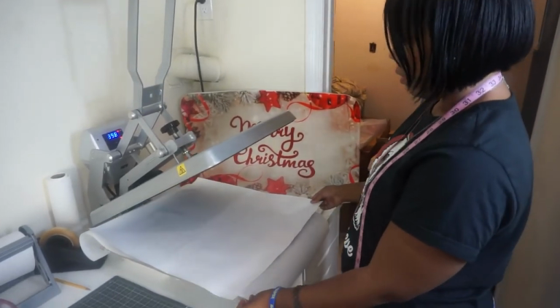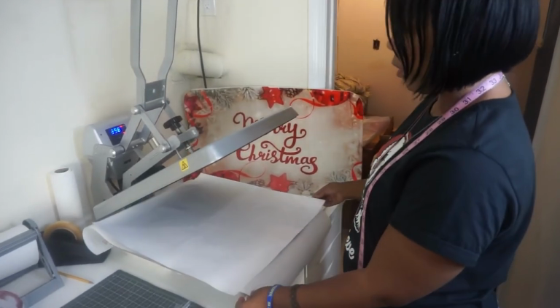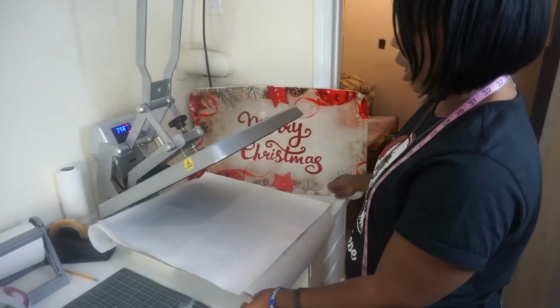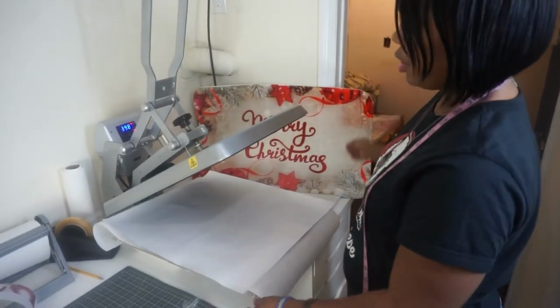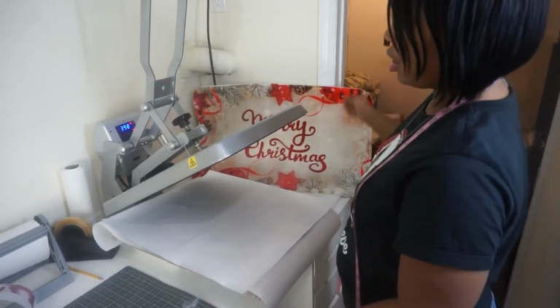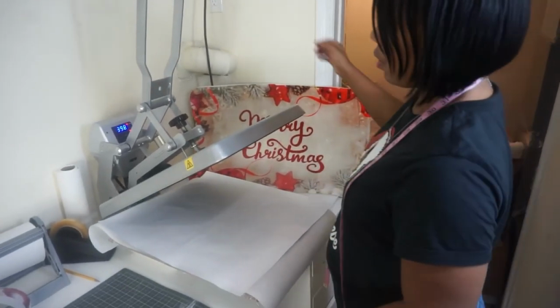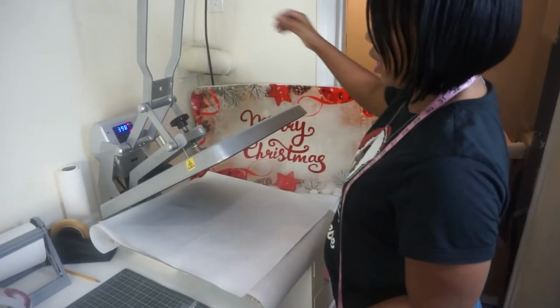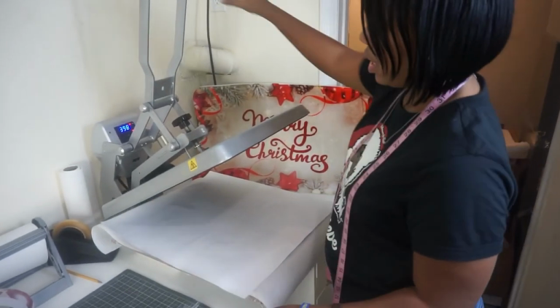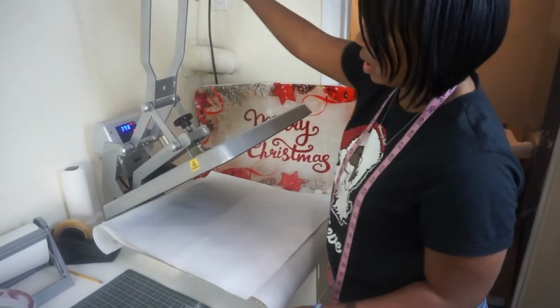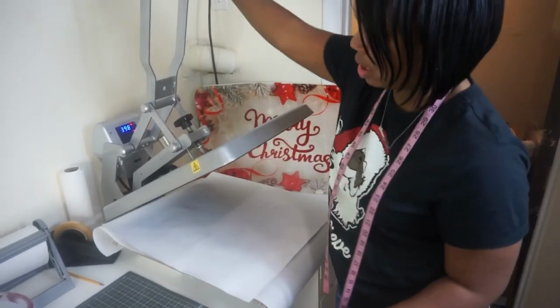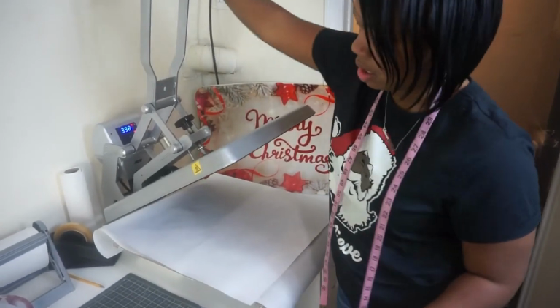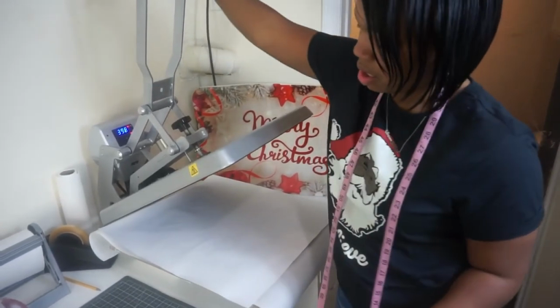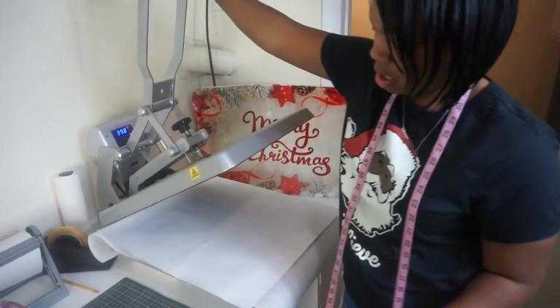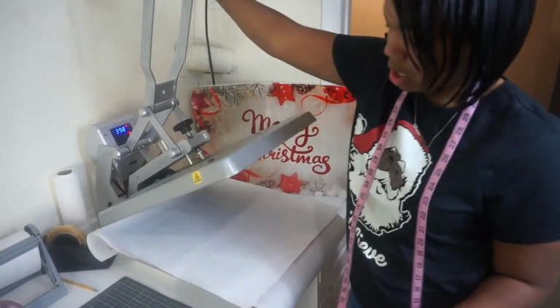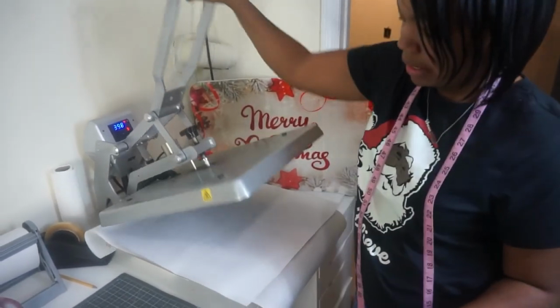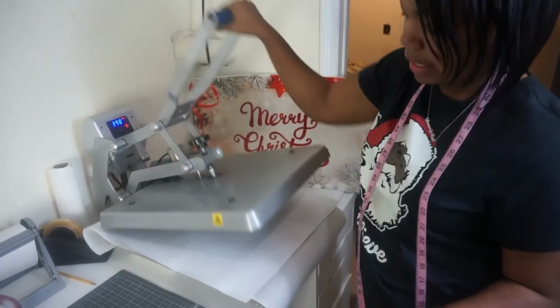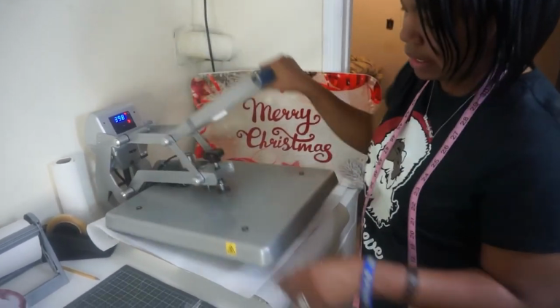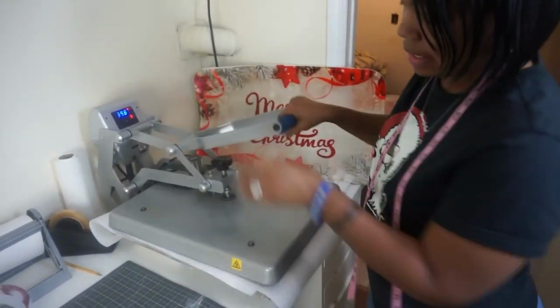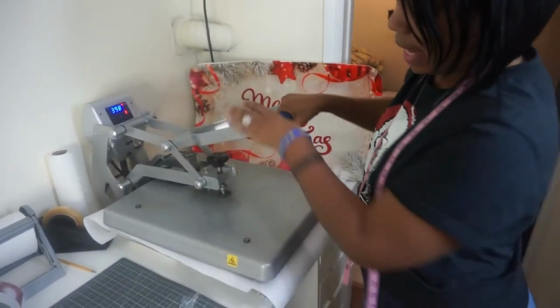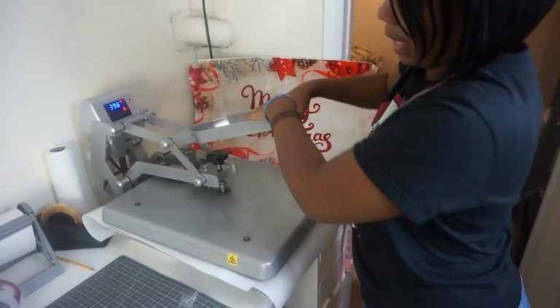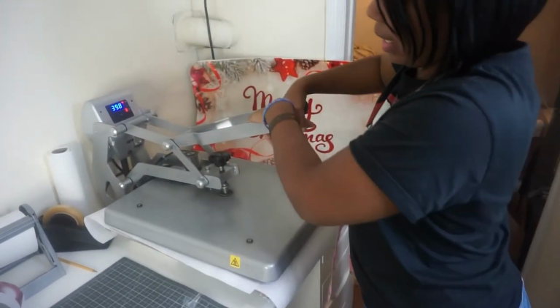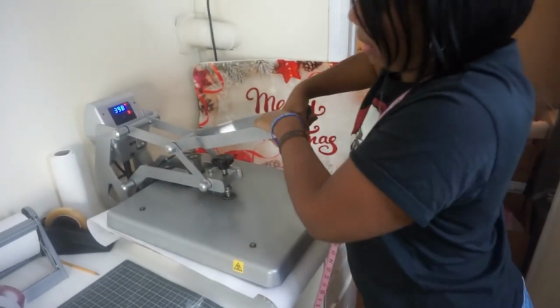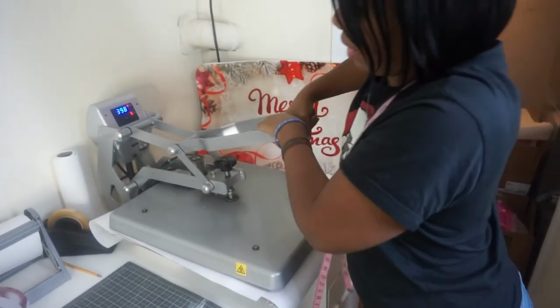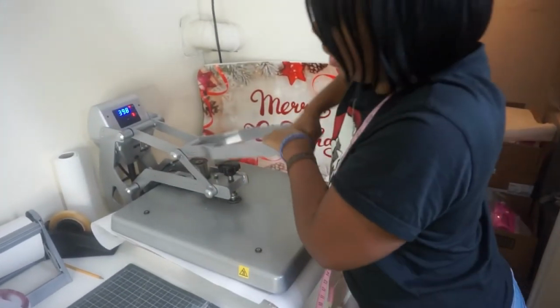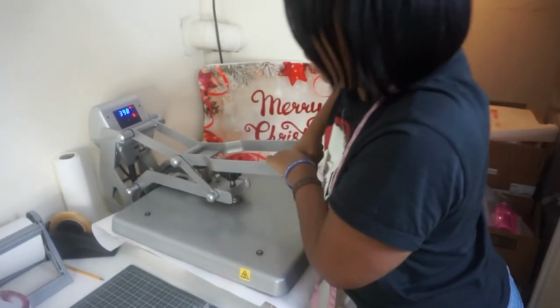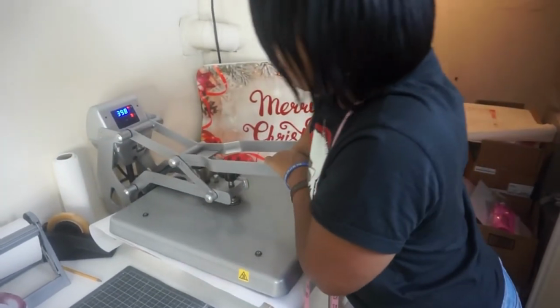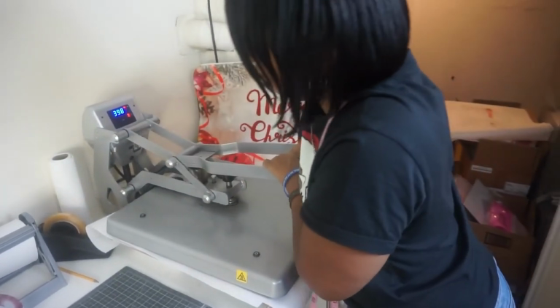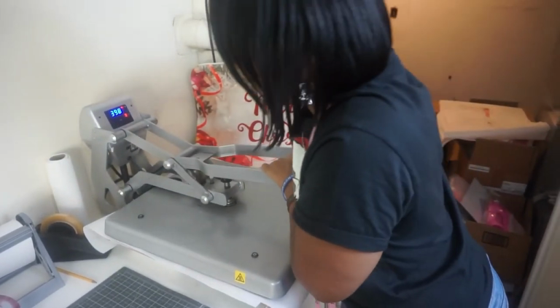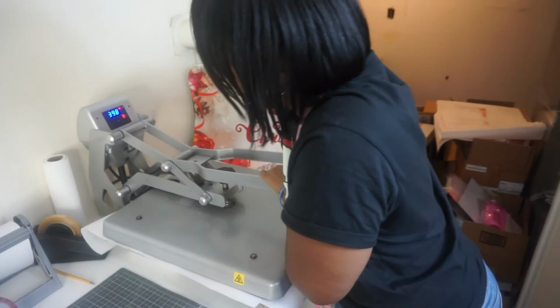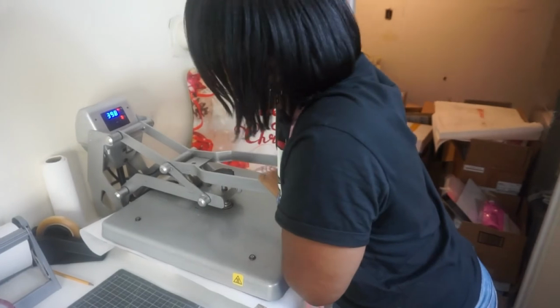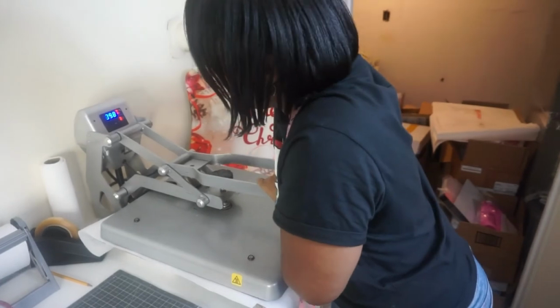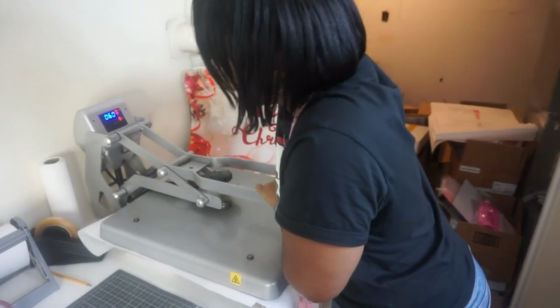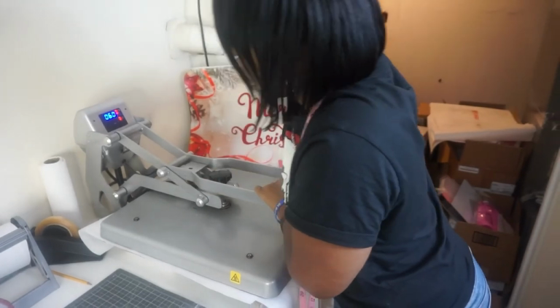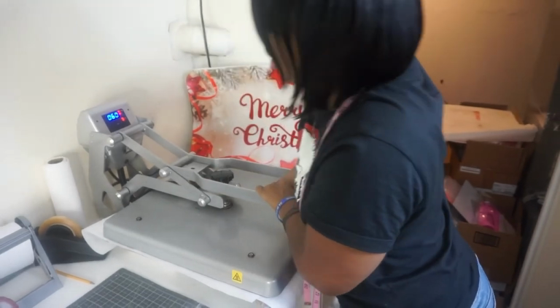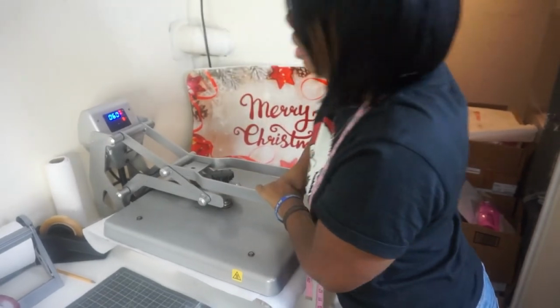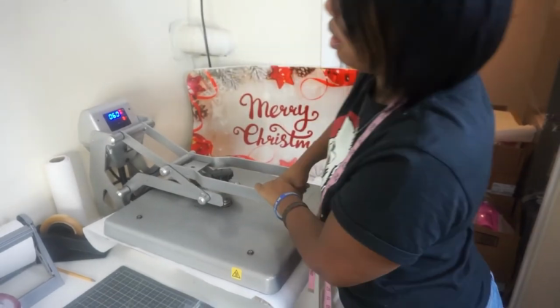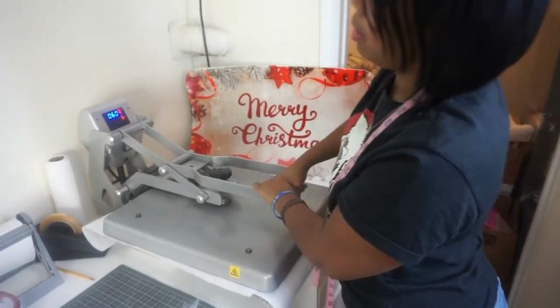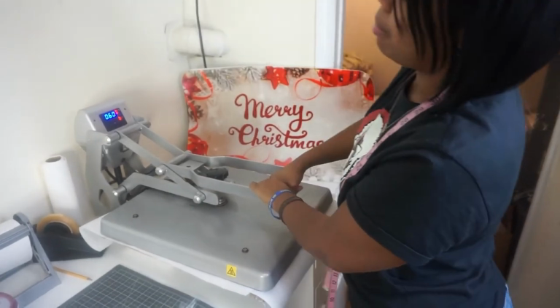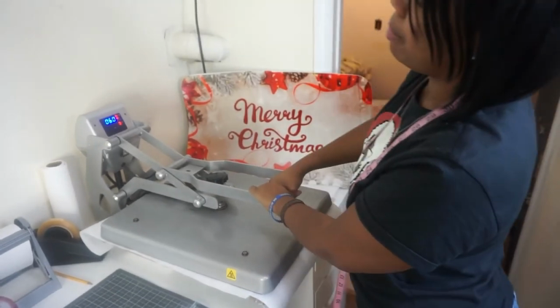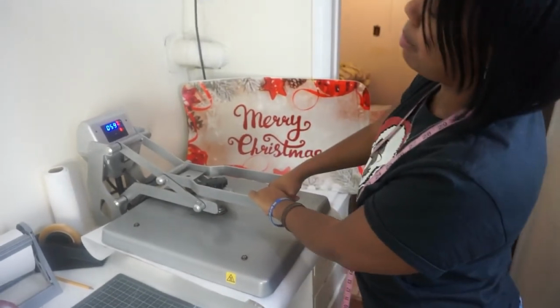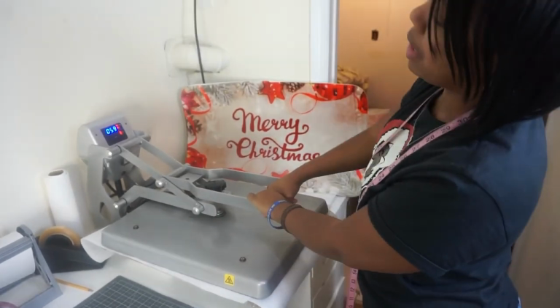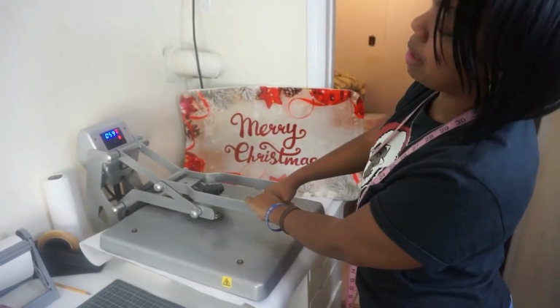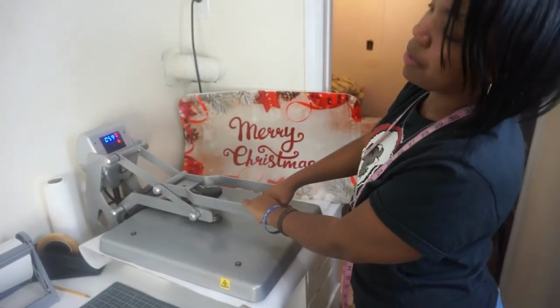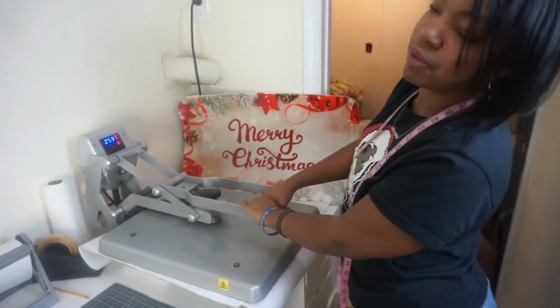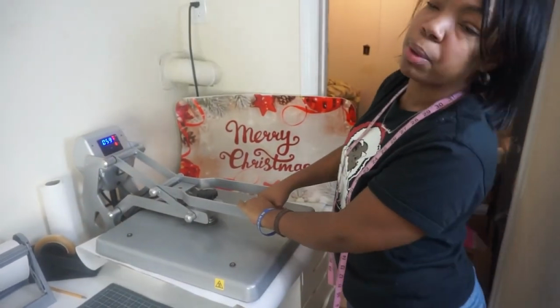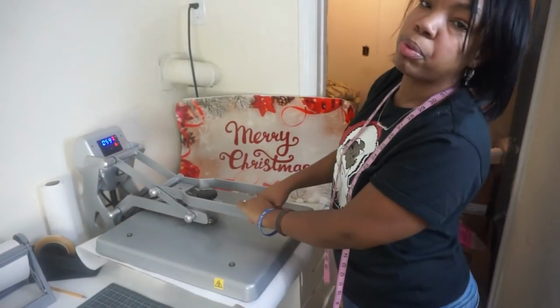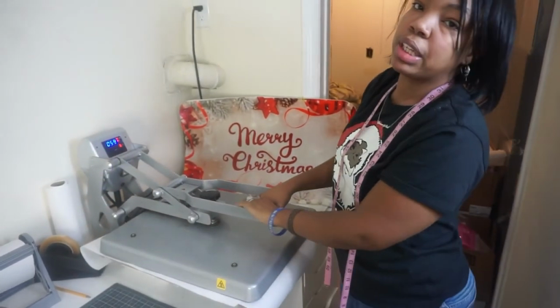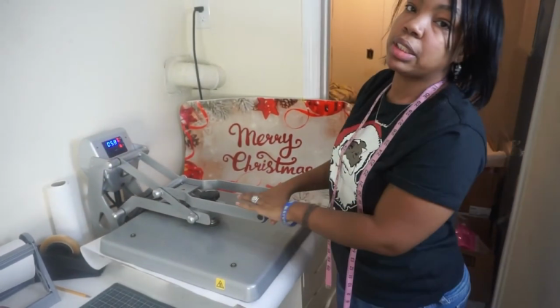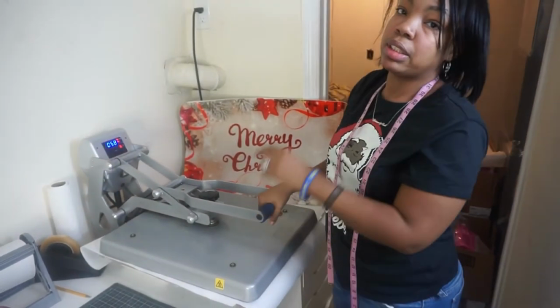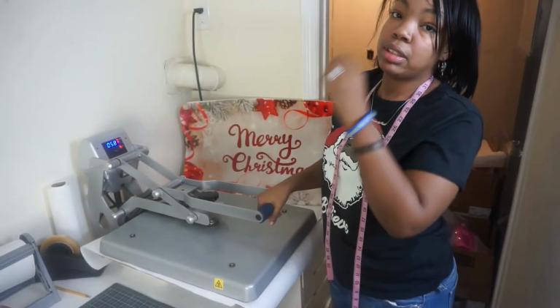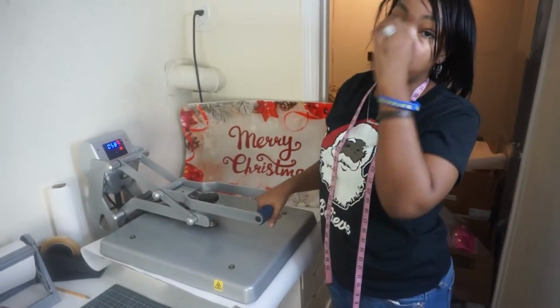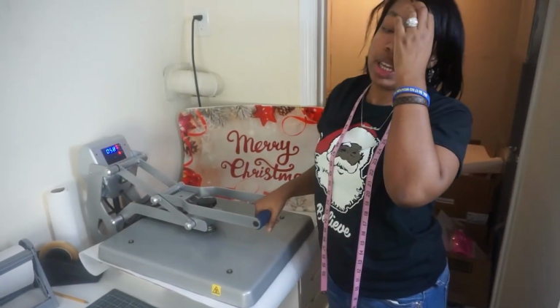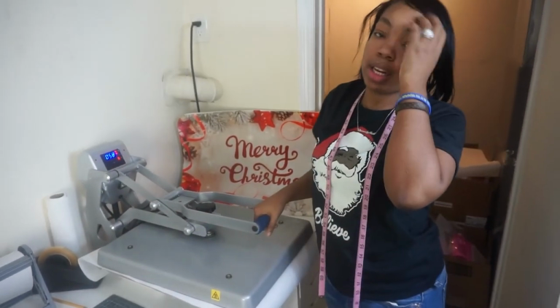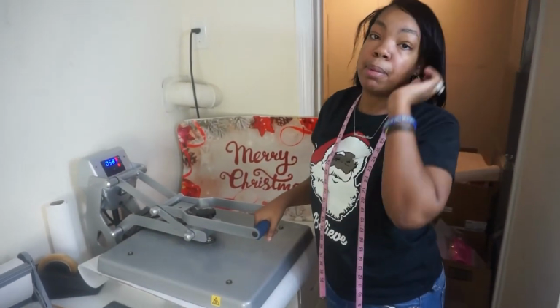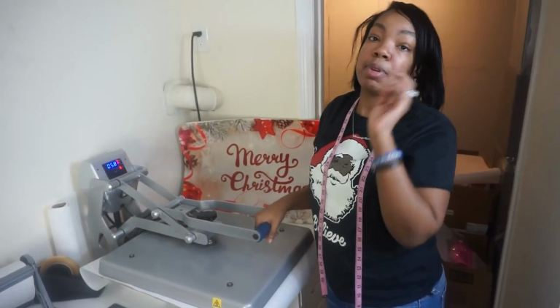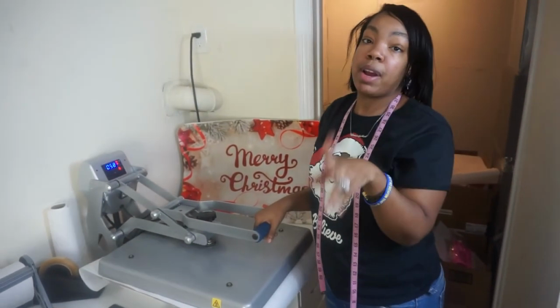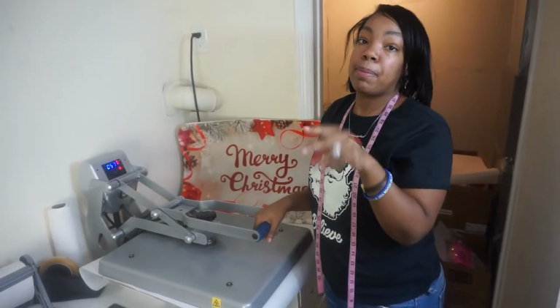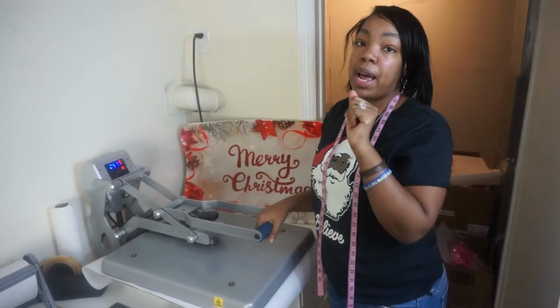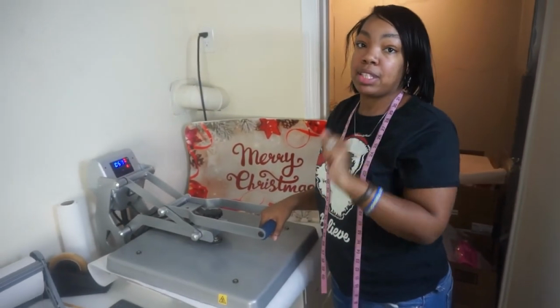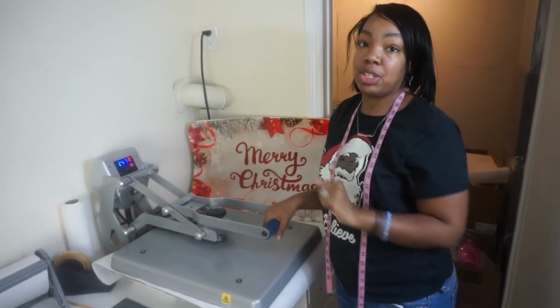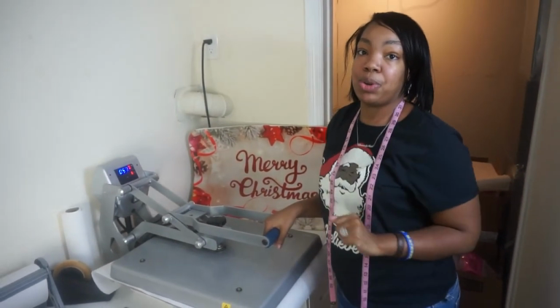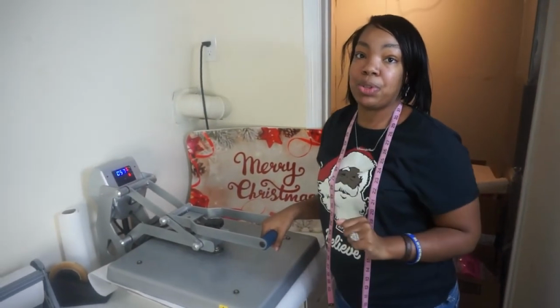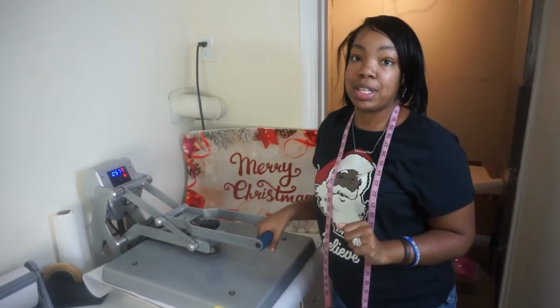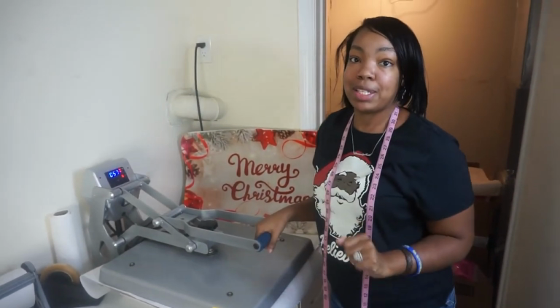400 degrees, 60 seconds, medium to firm pressure — and I'll be right back to show you this.